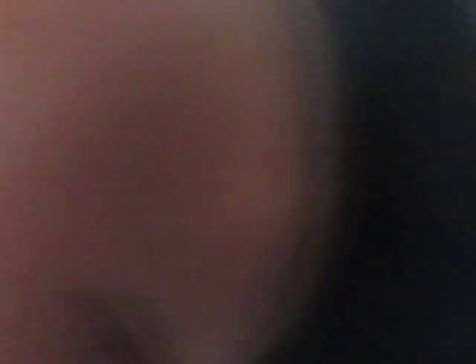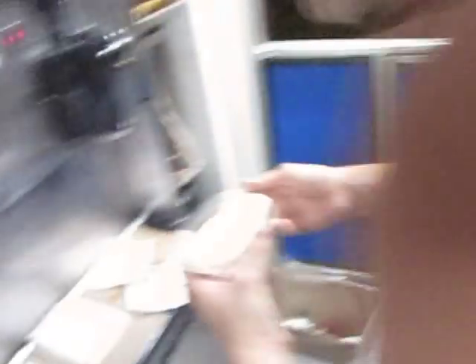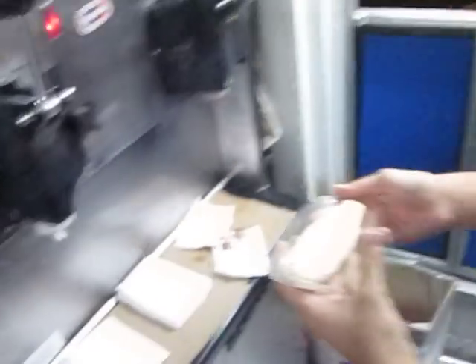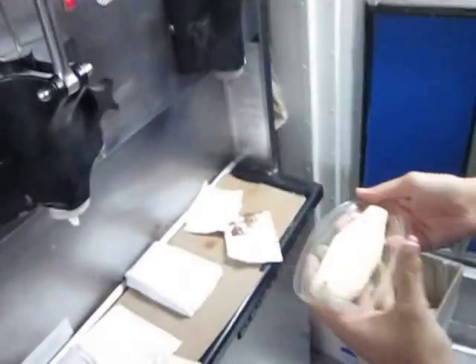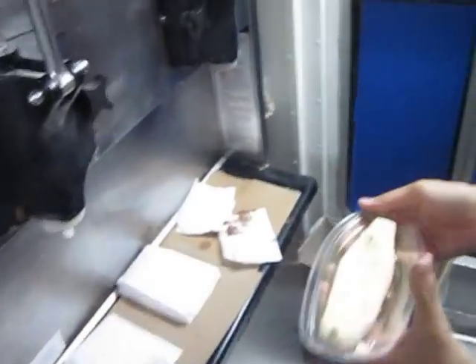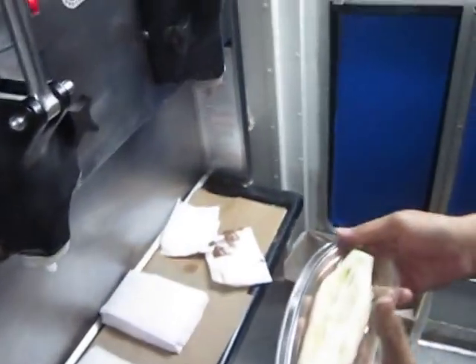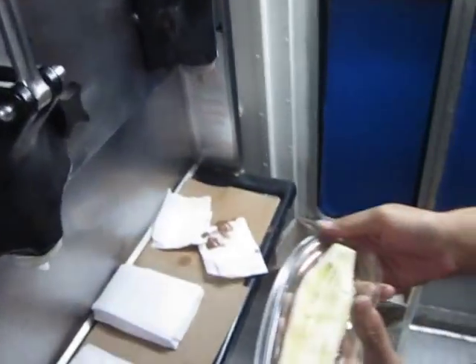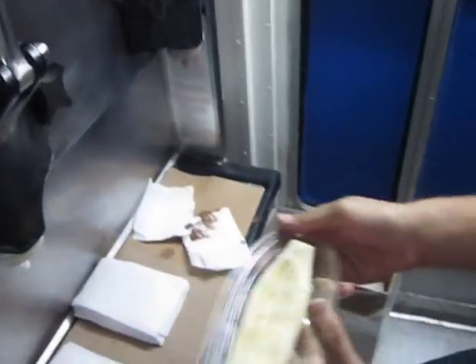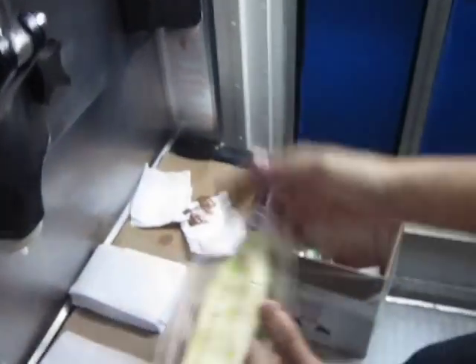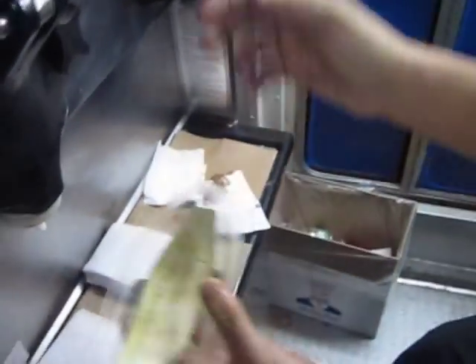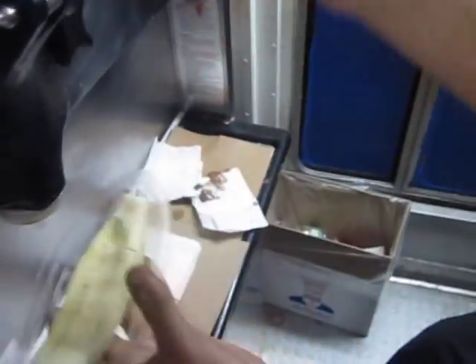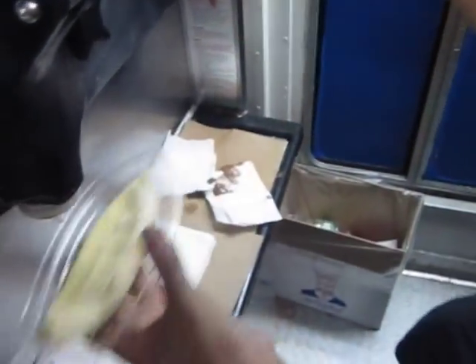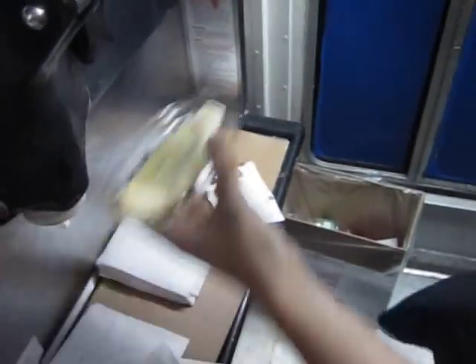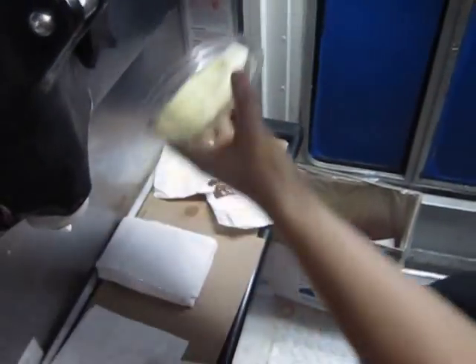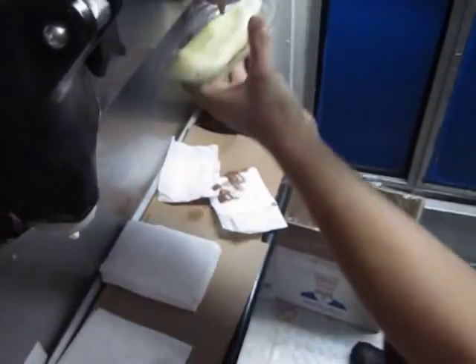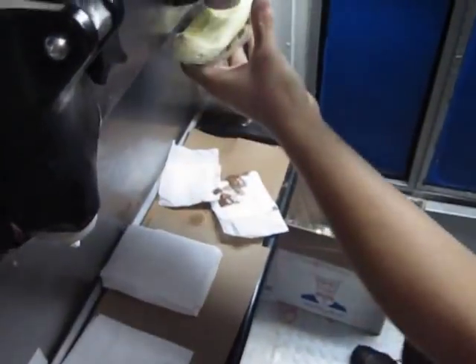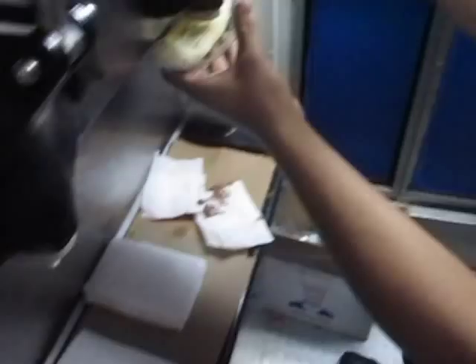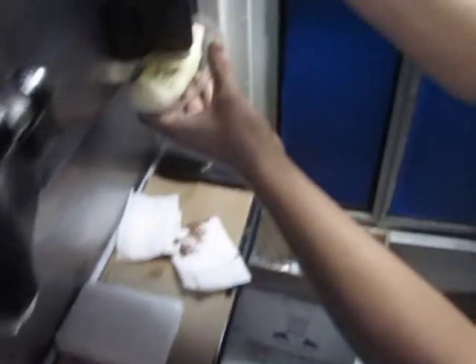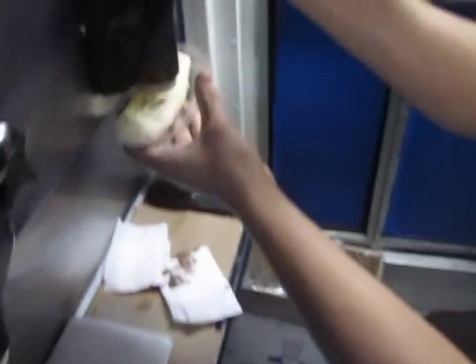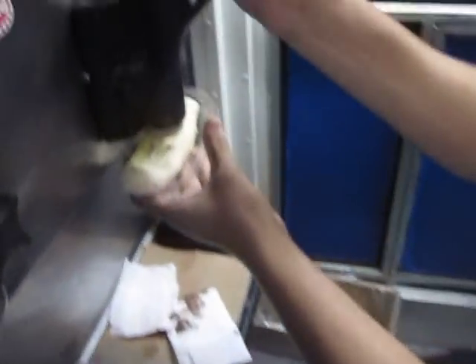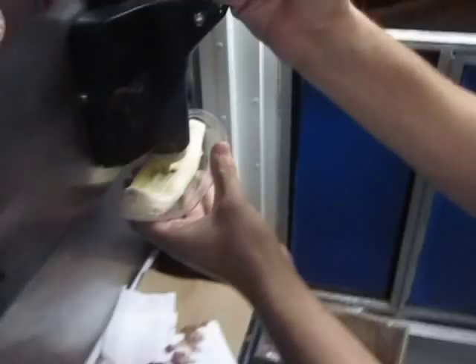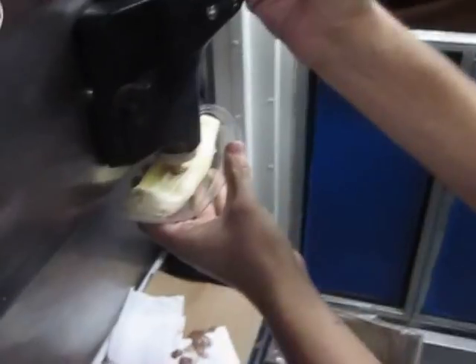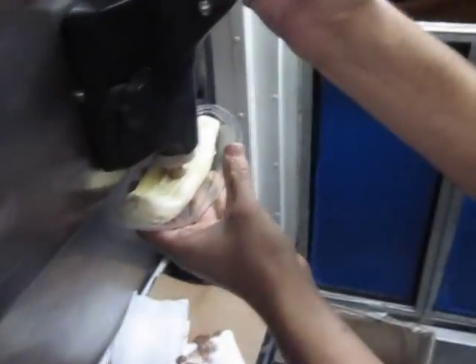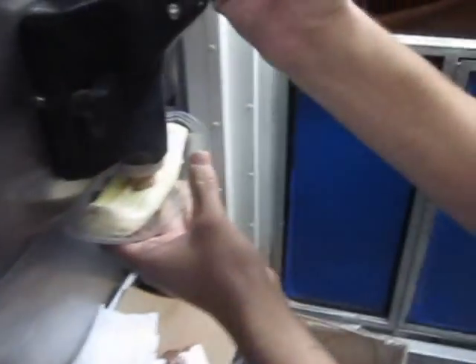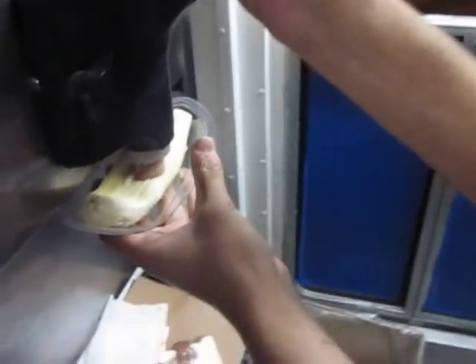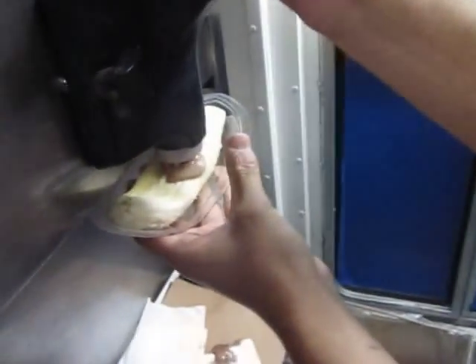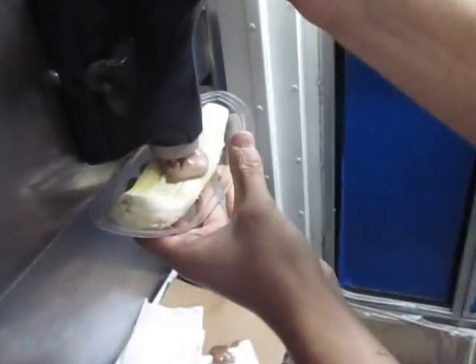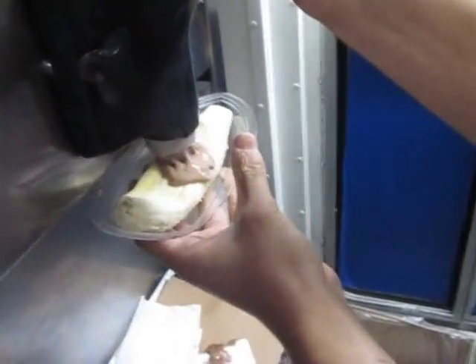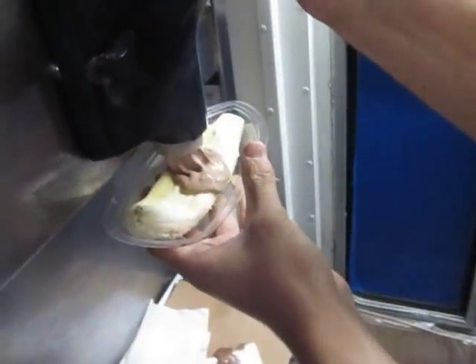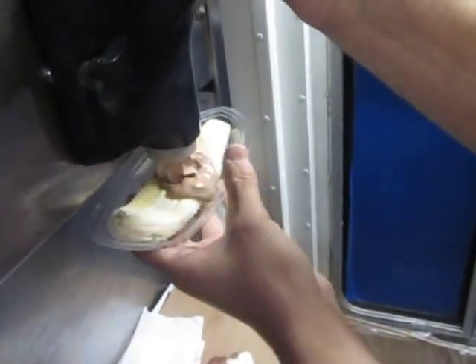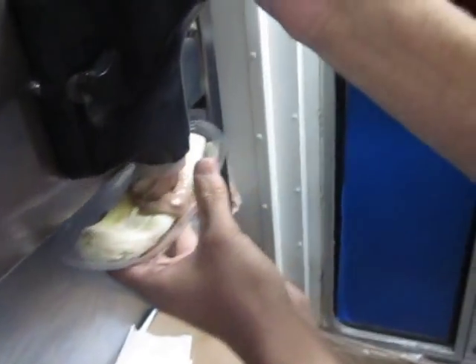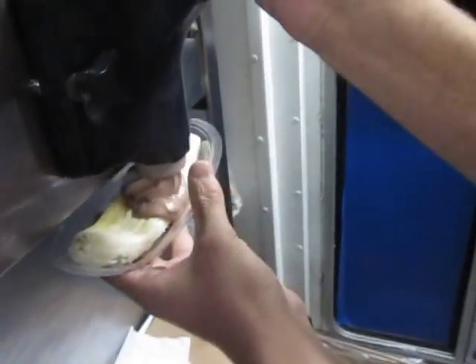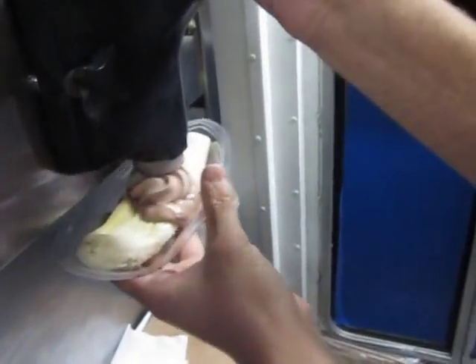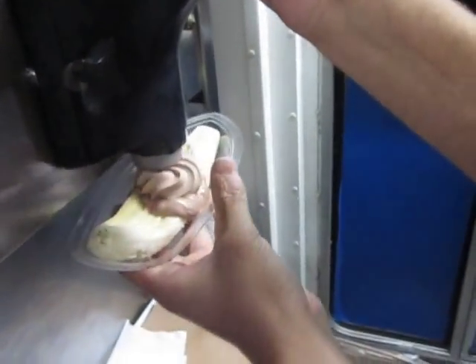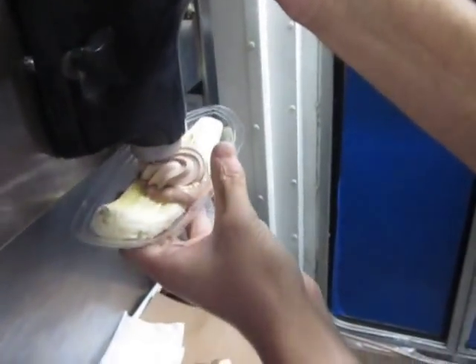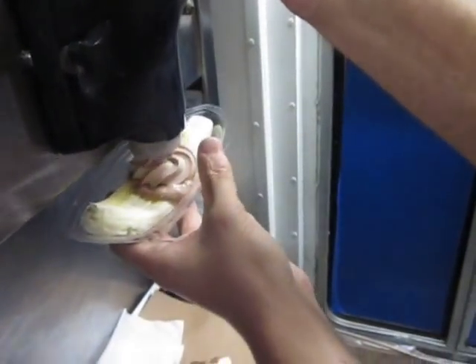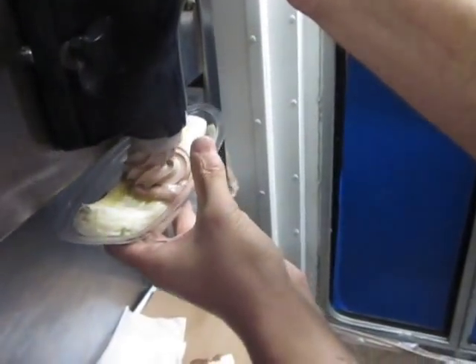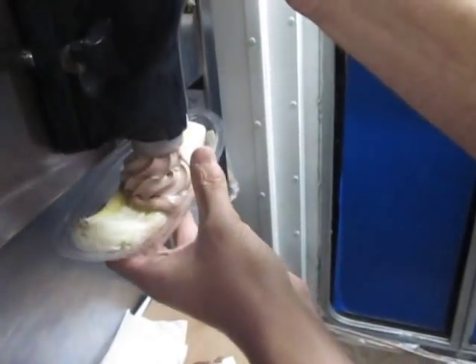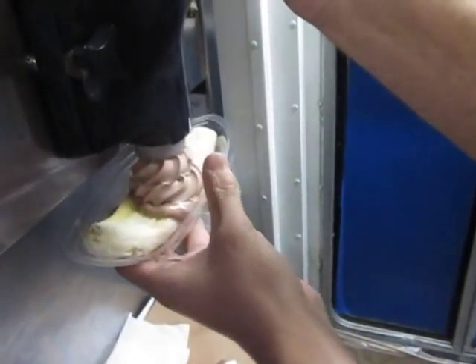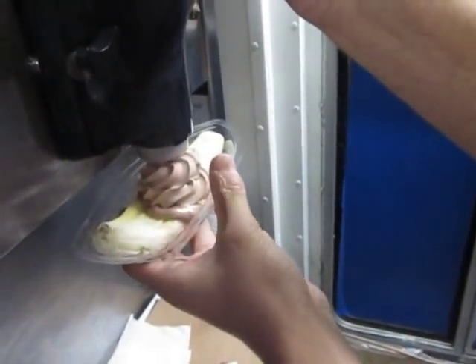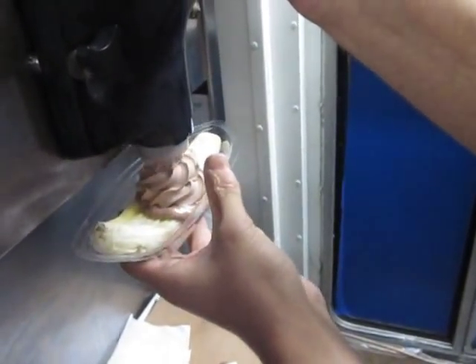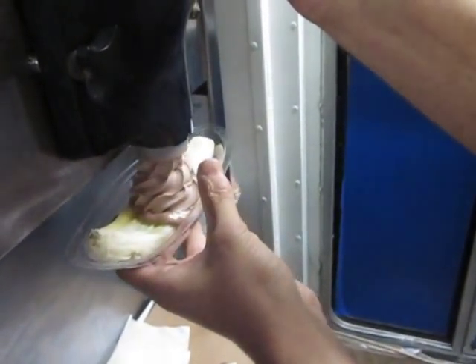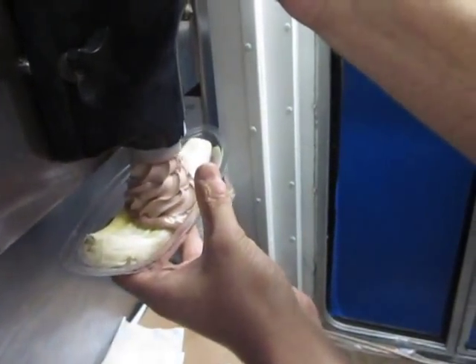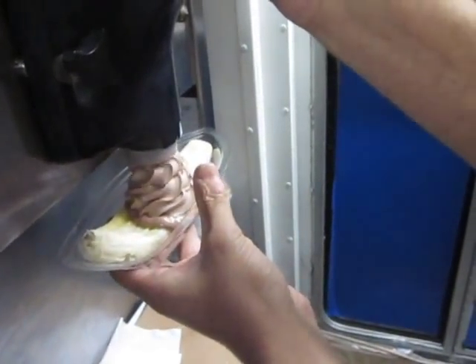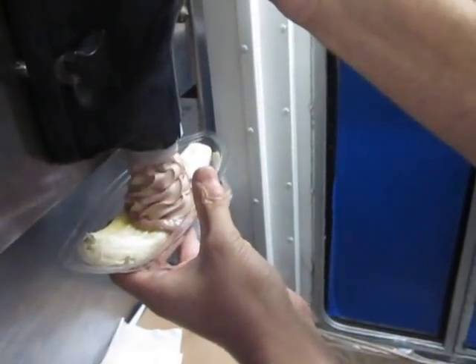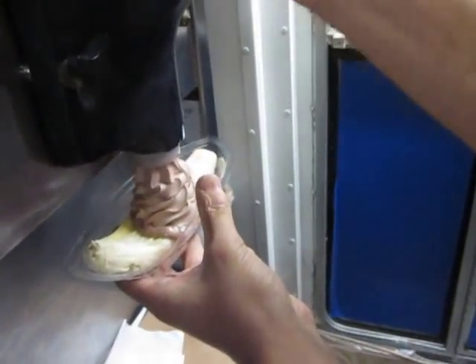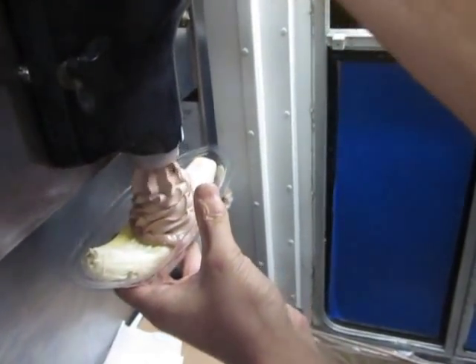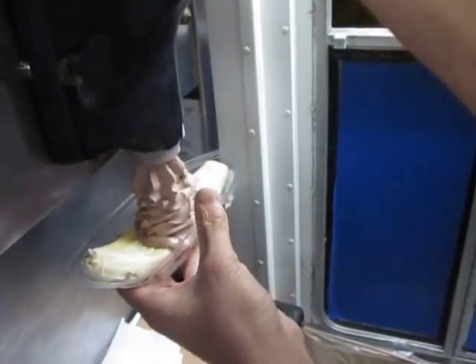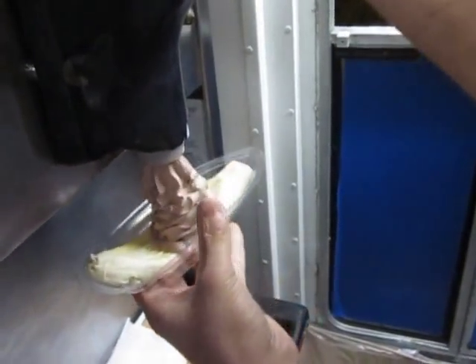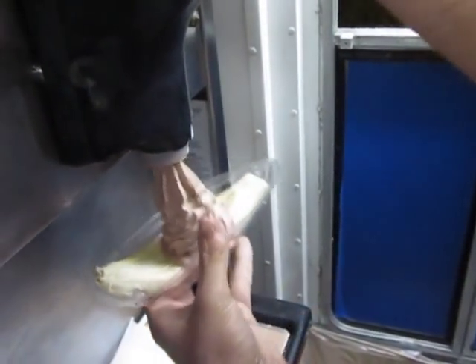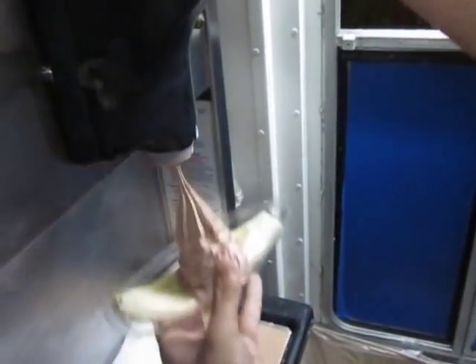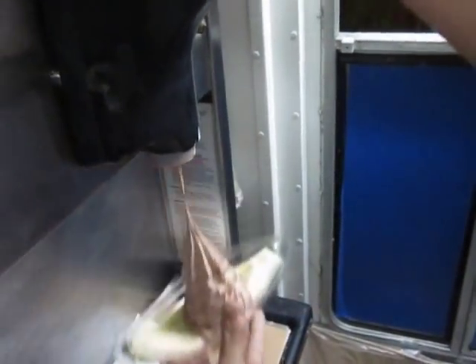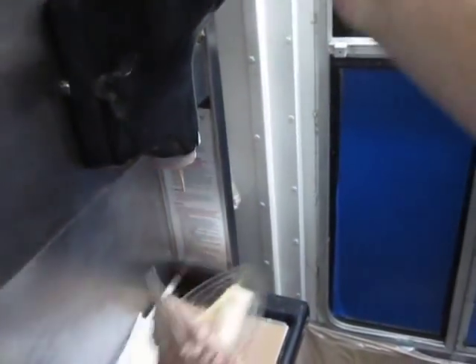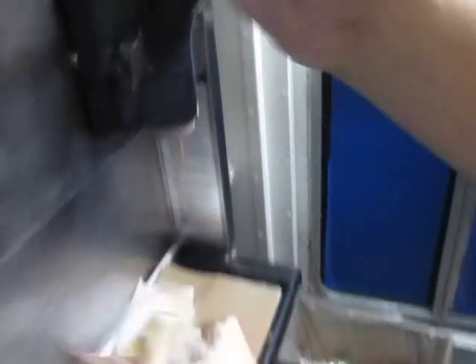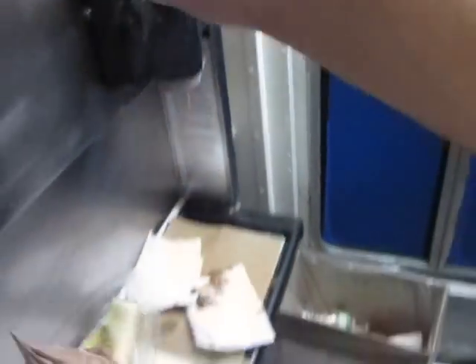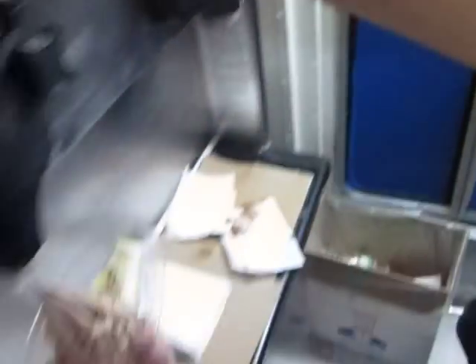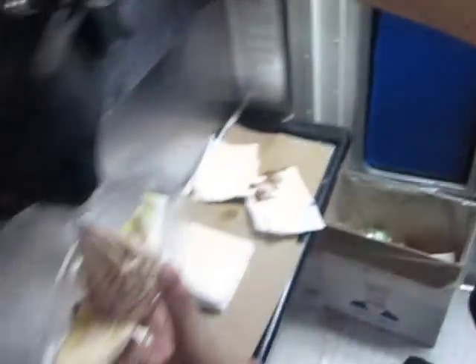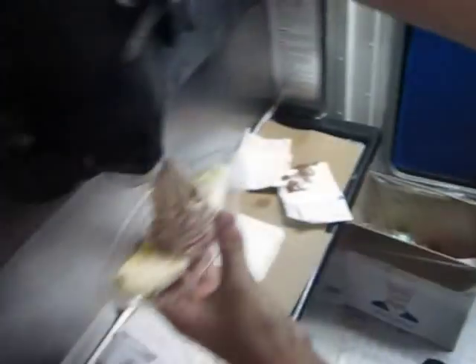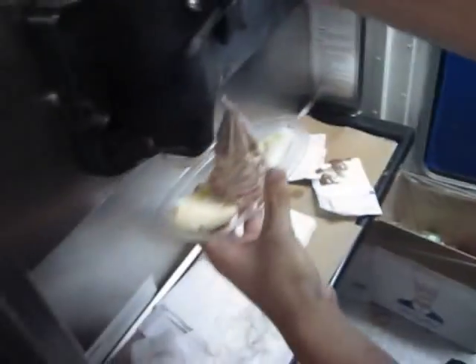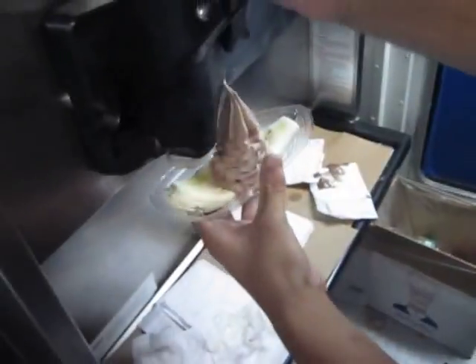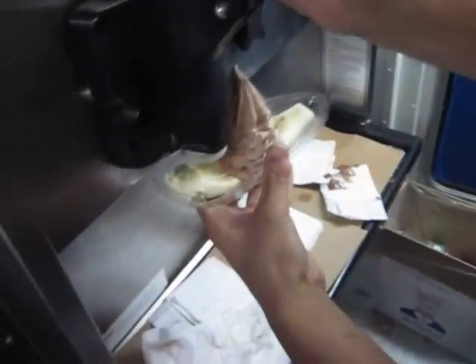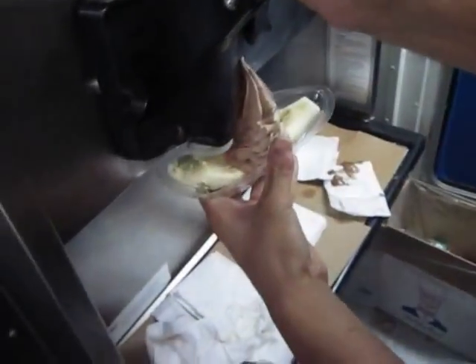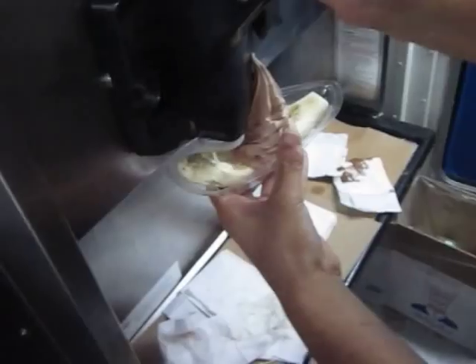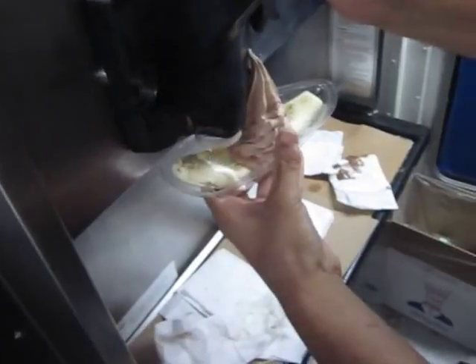It's going to be the best. Chocolate ice cream first. Get a little space. Vanilla.